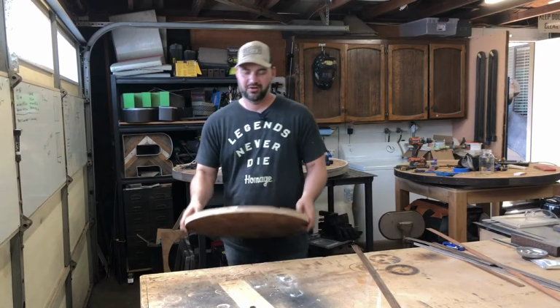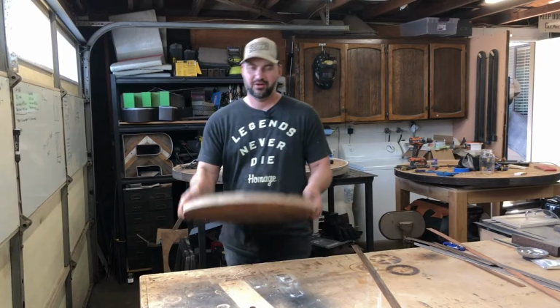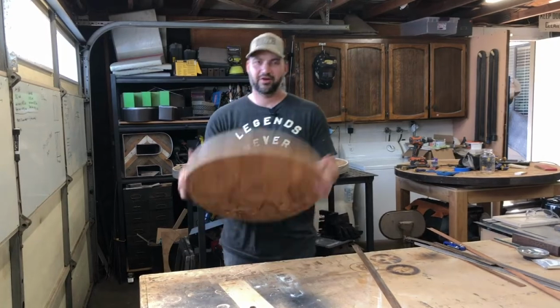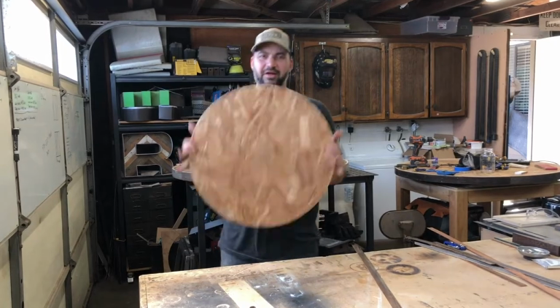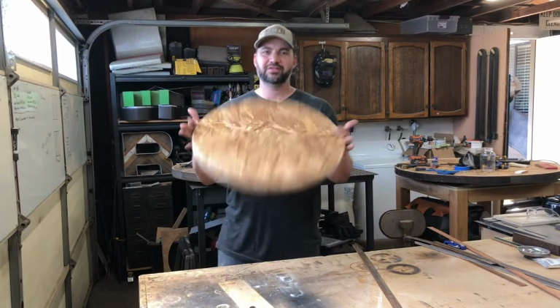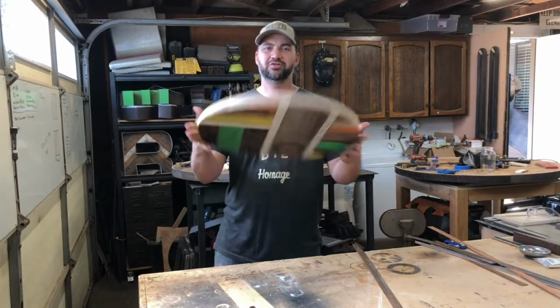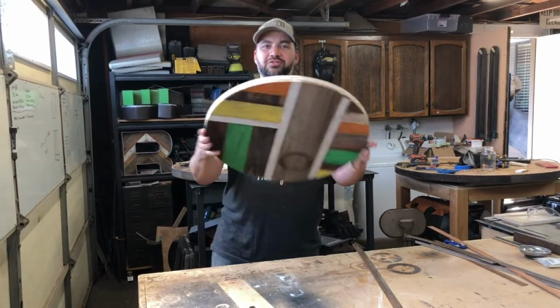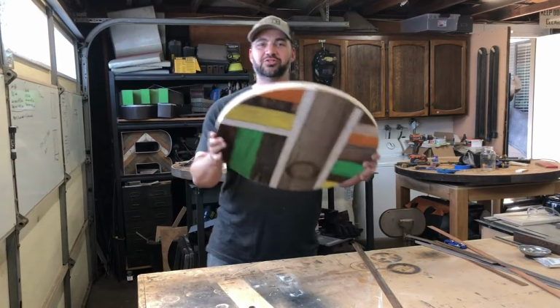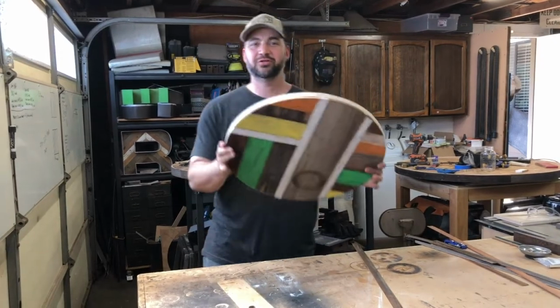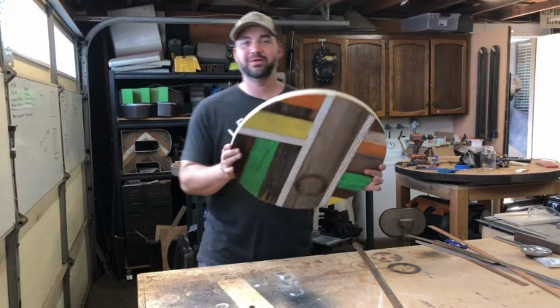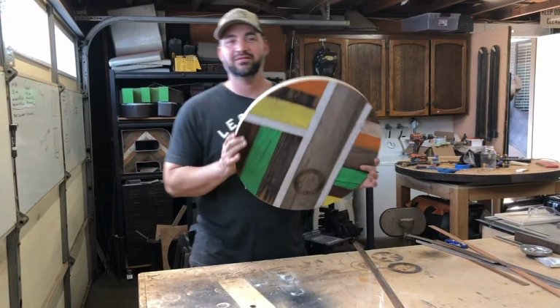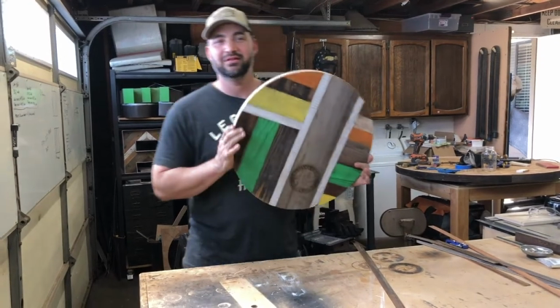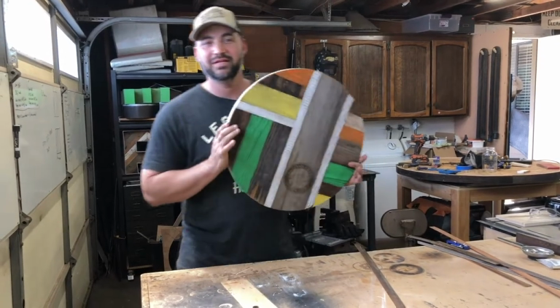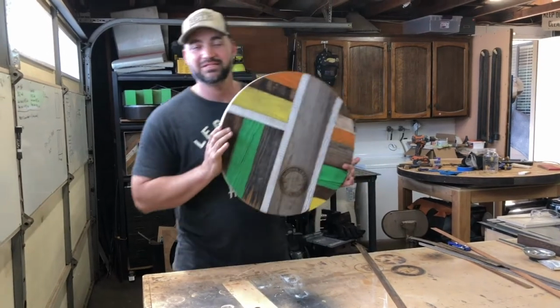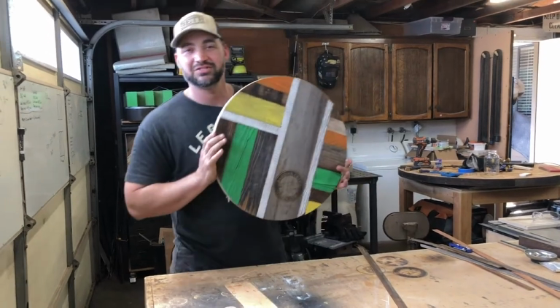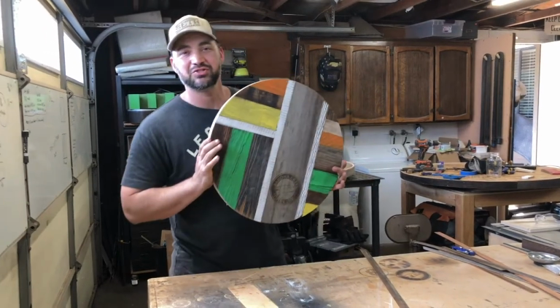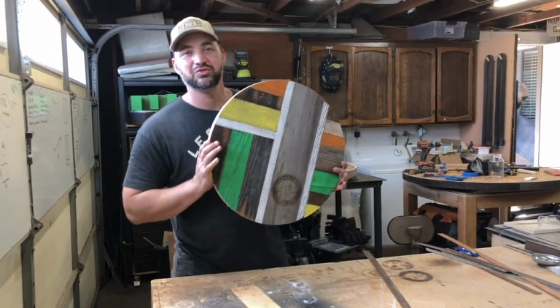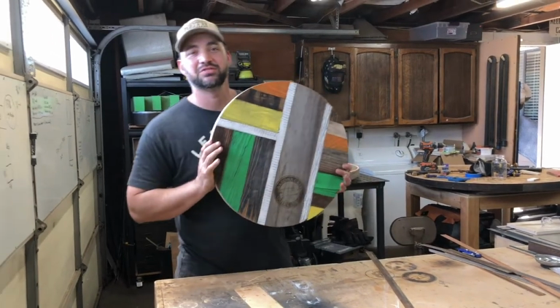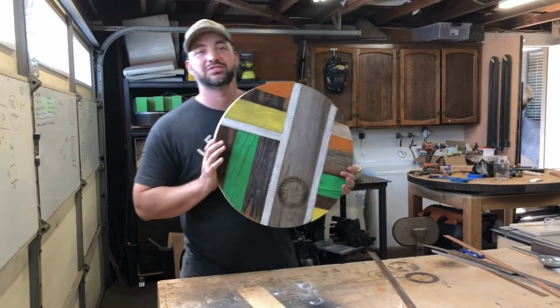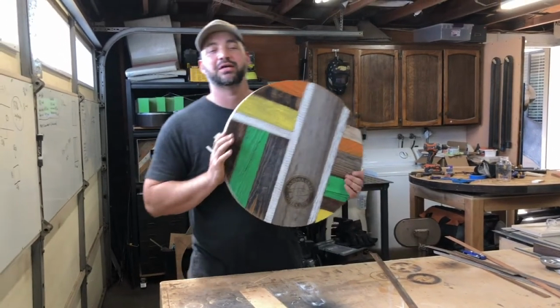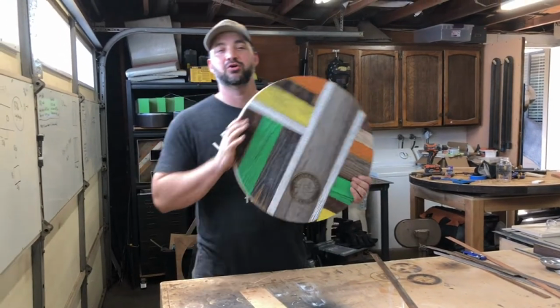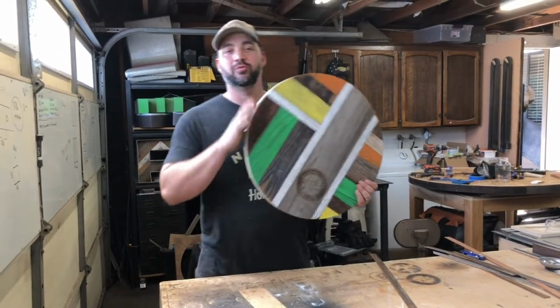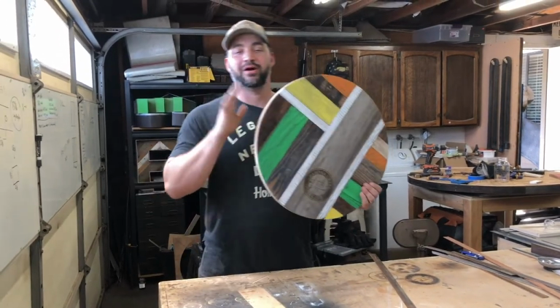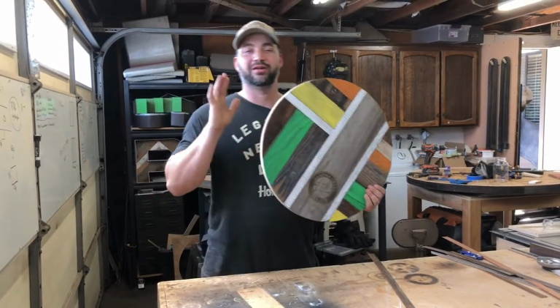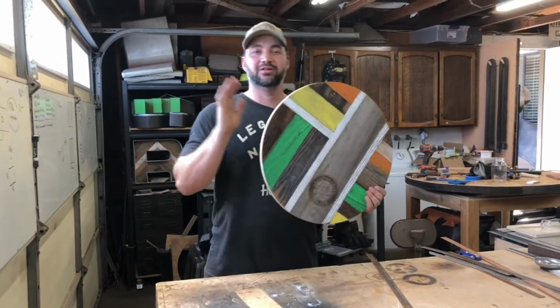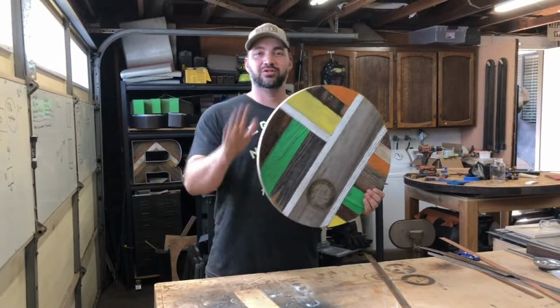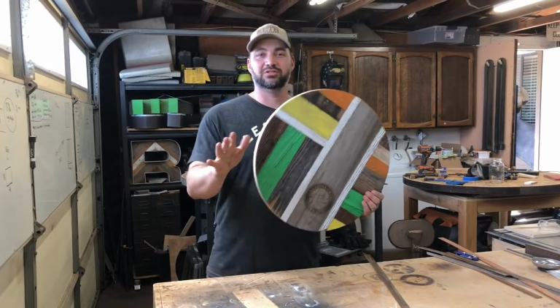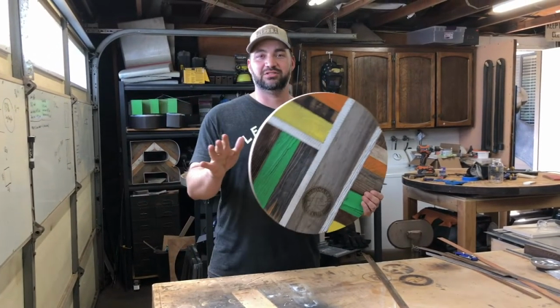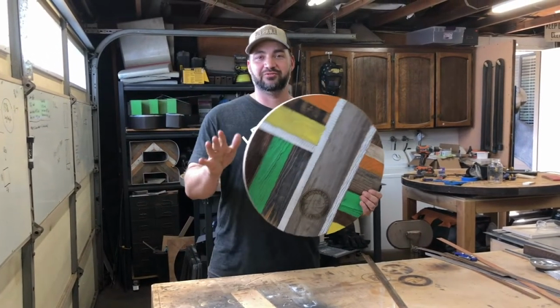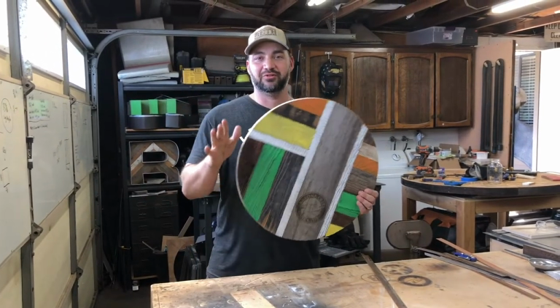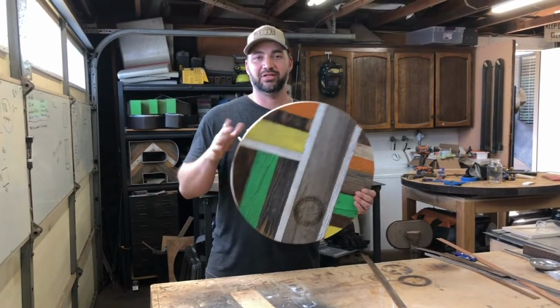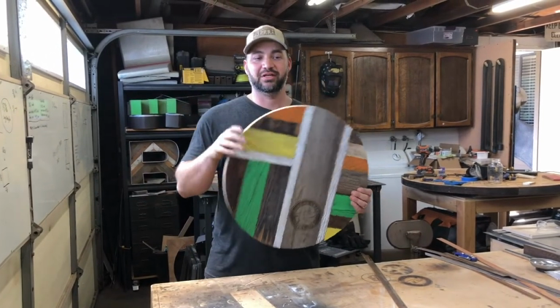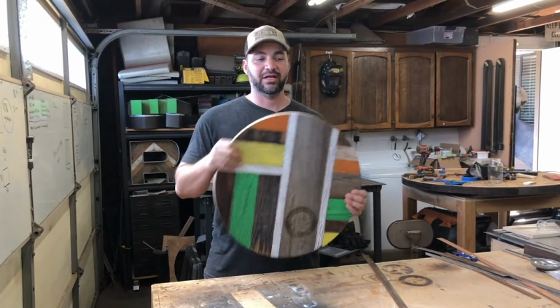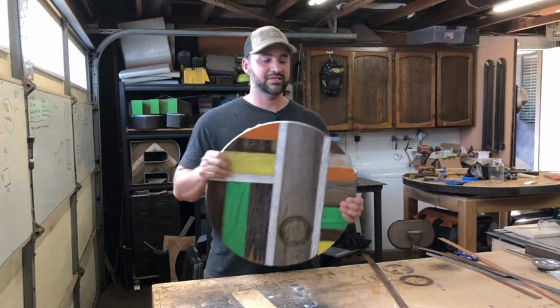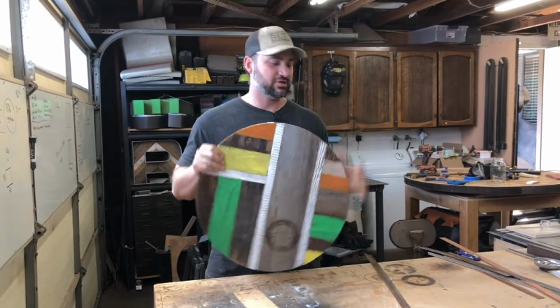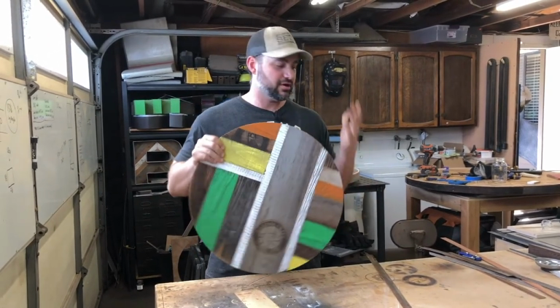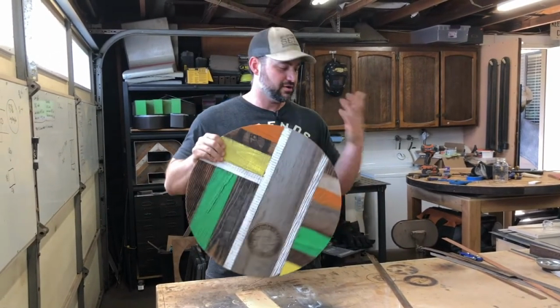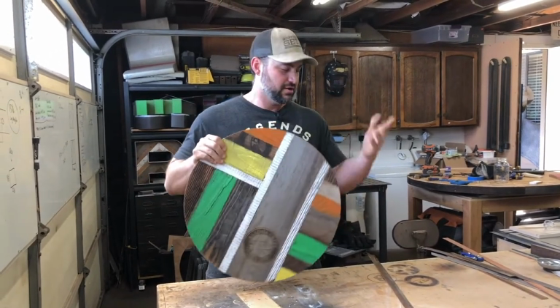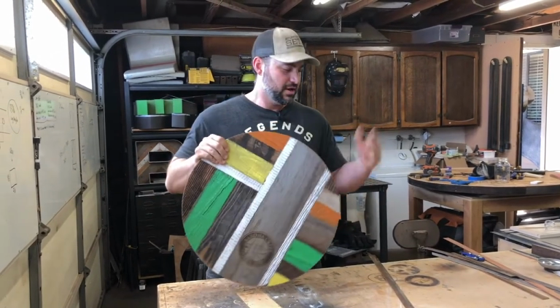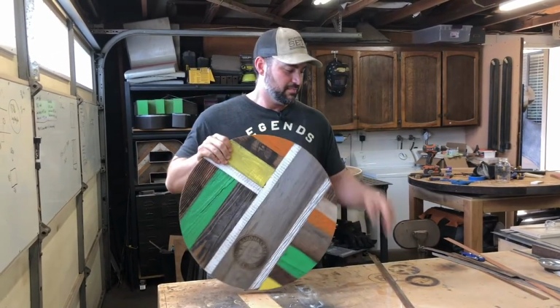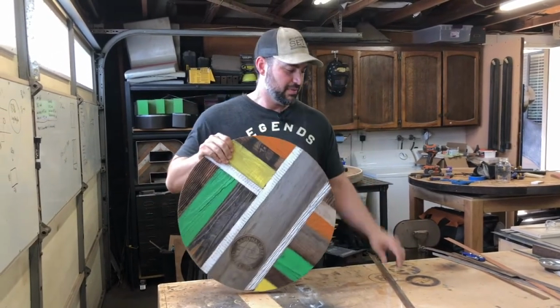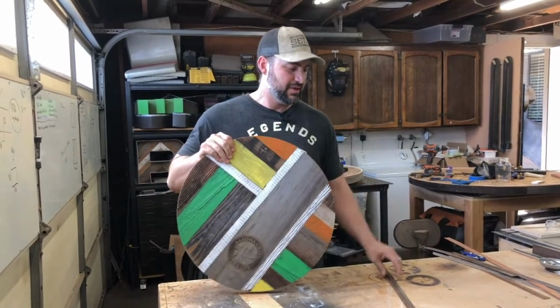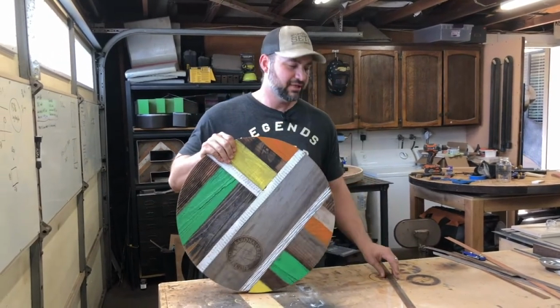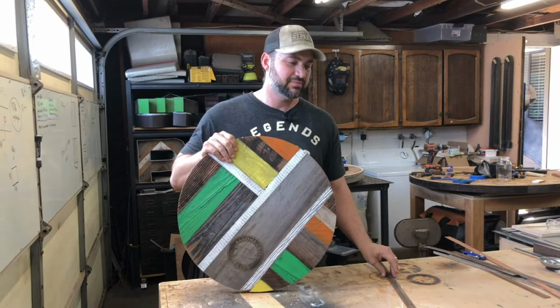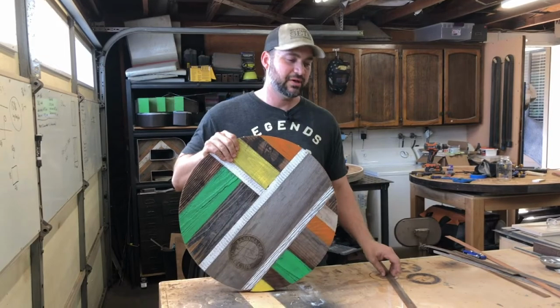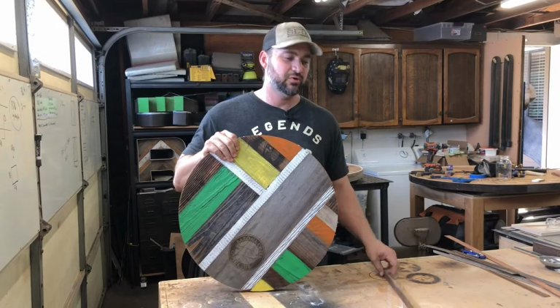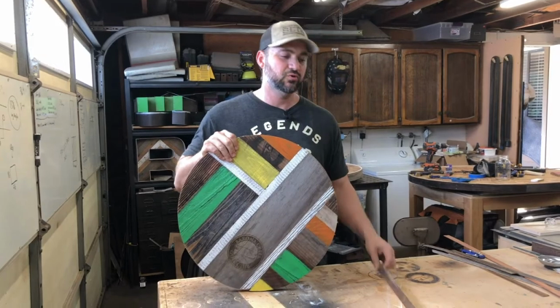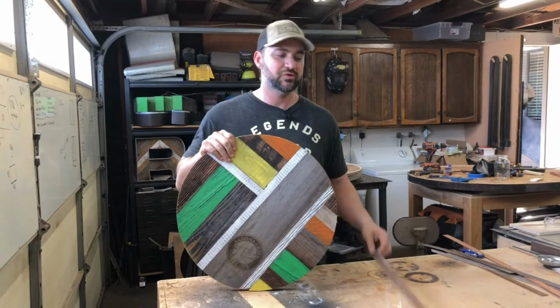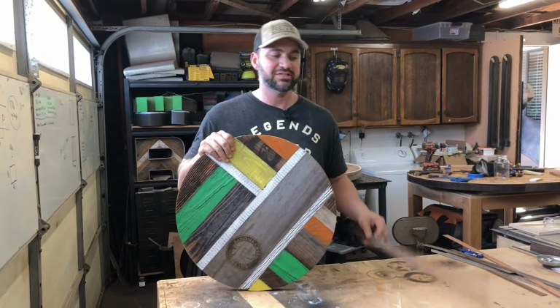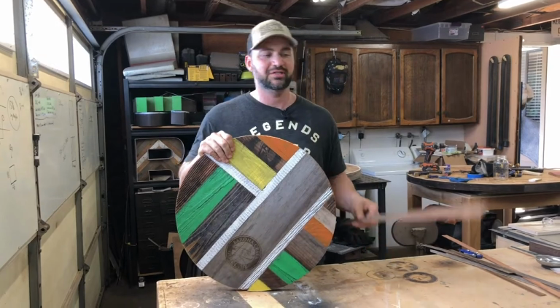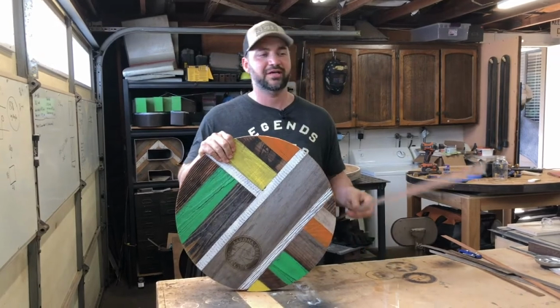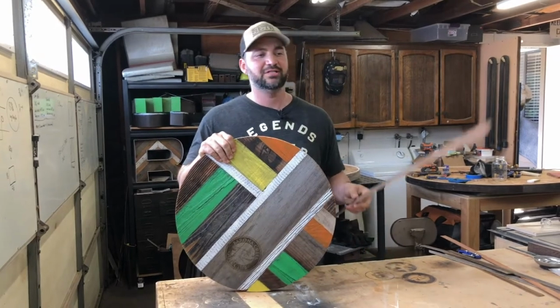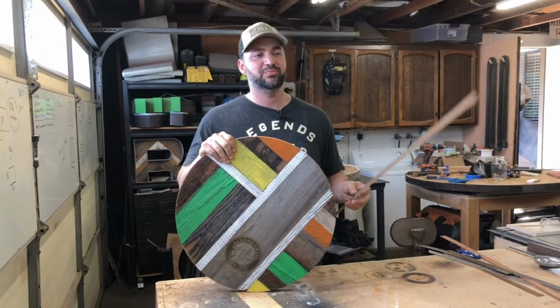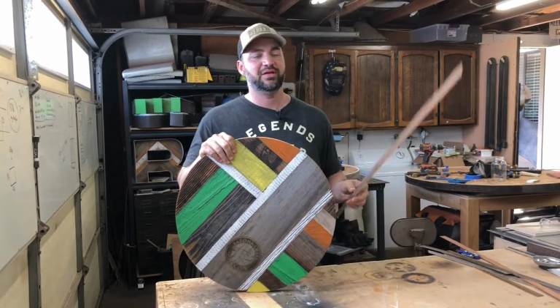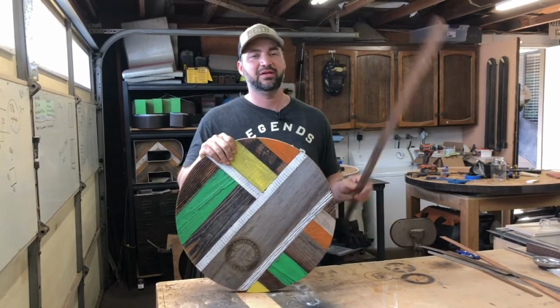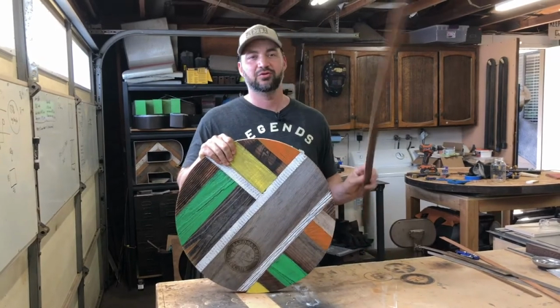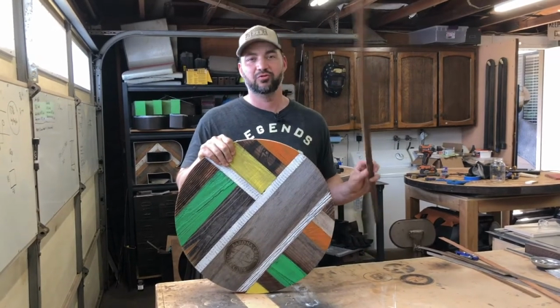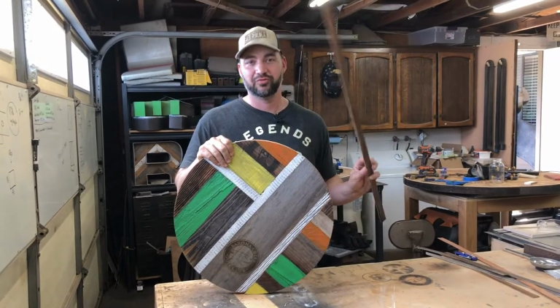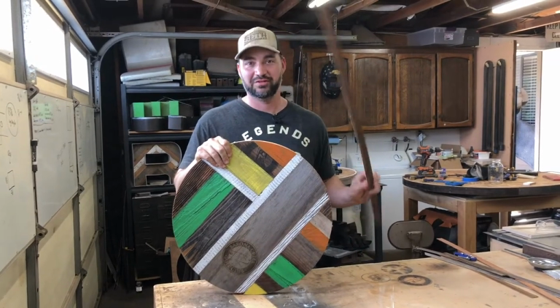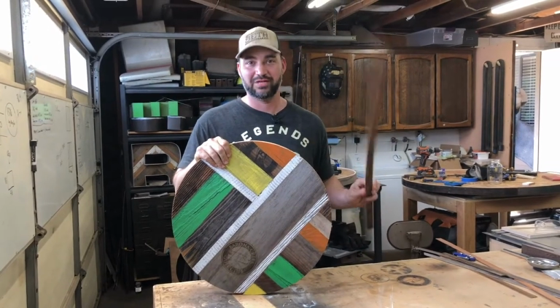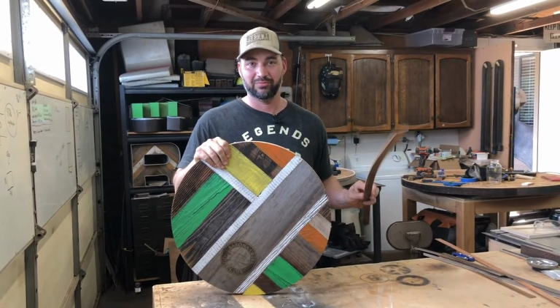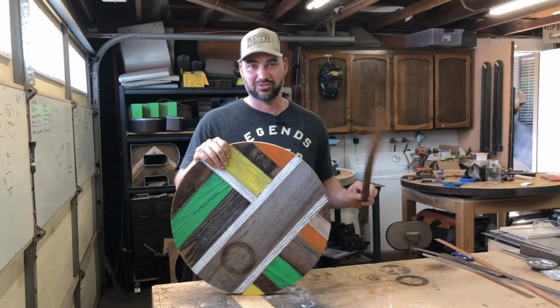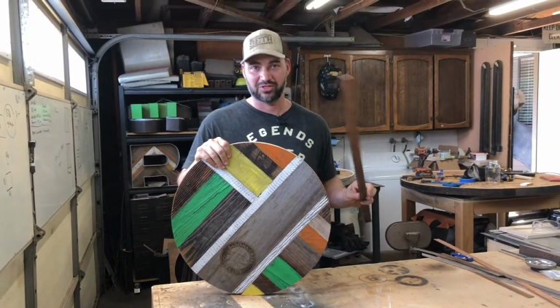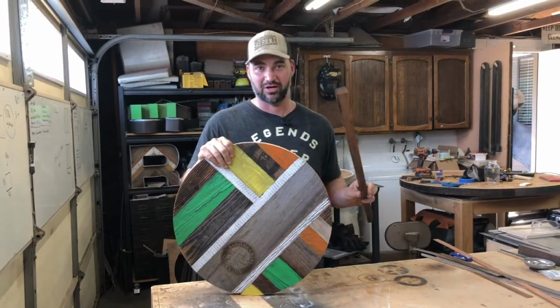To trim out the Lazy Susans I go about it a little differently, and I start by making my own rustic edge banding over on the table saw.